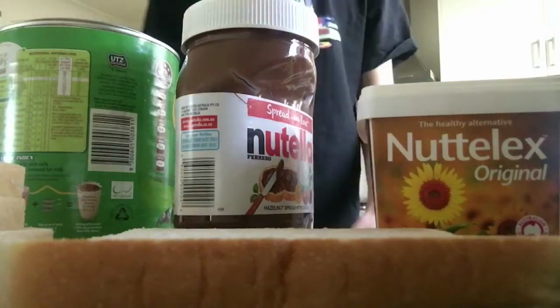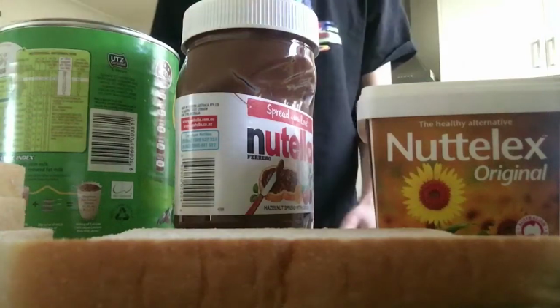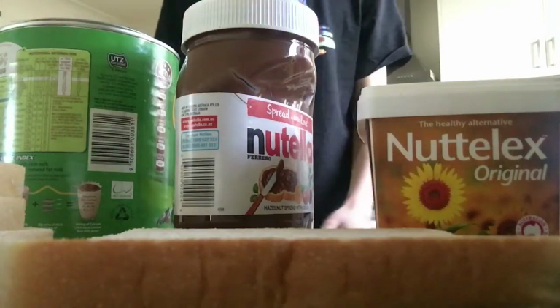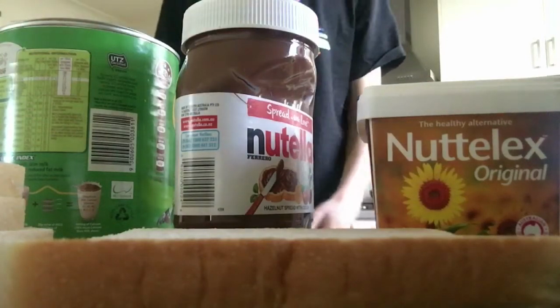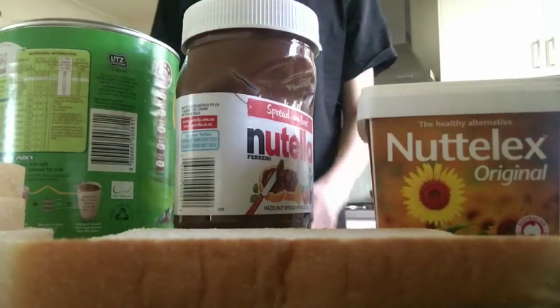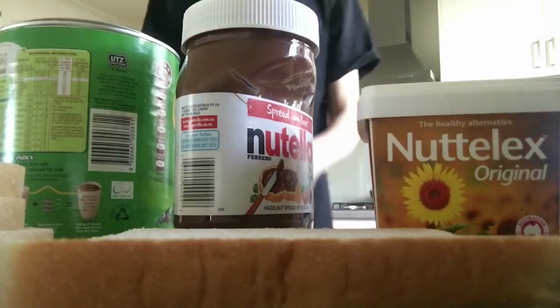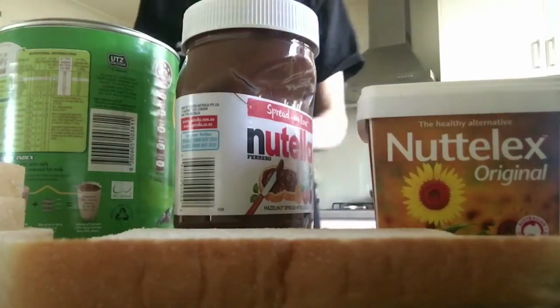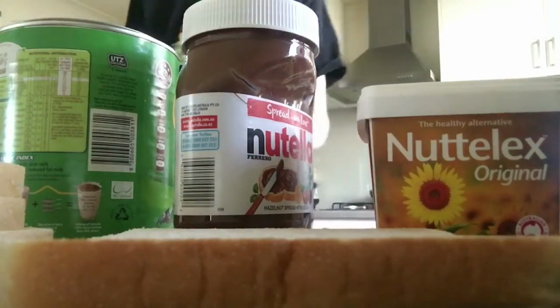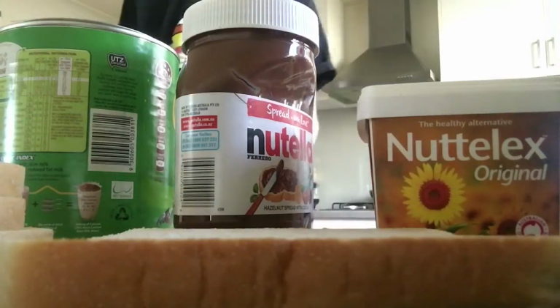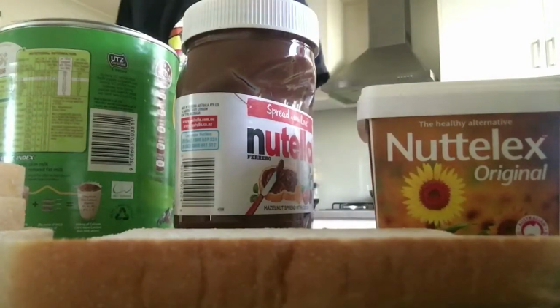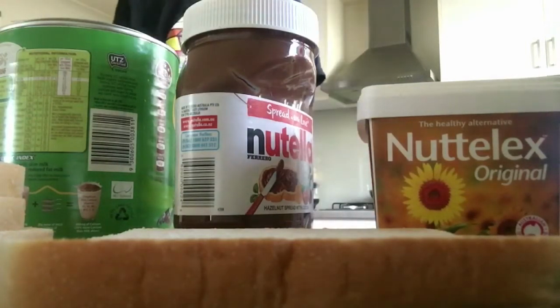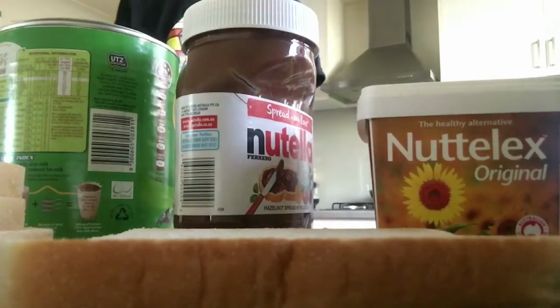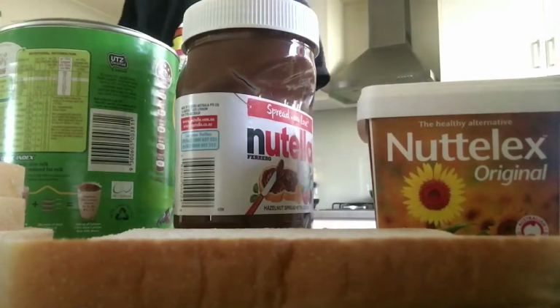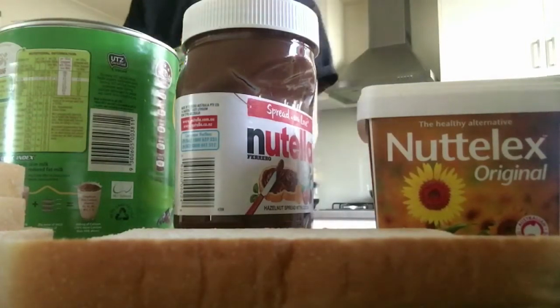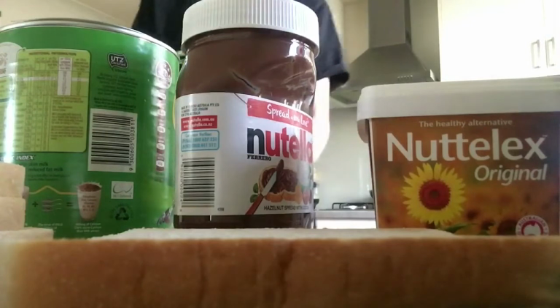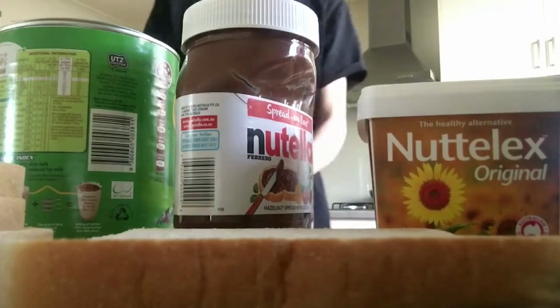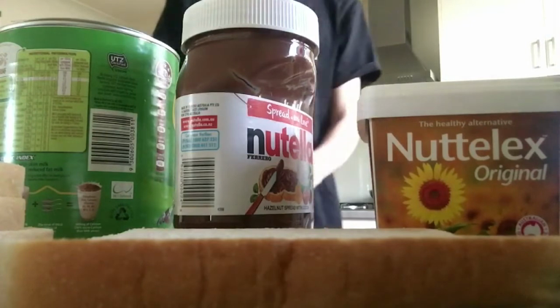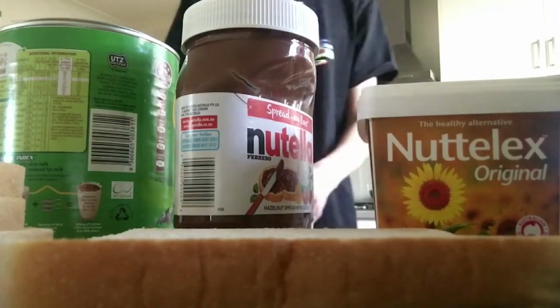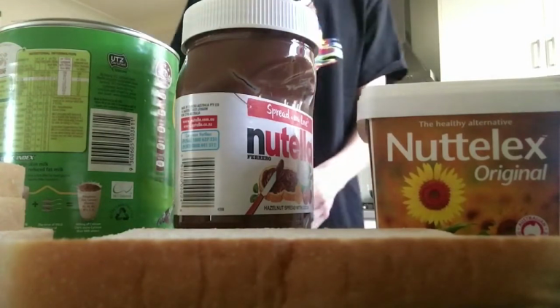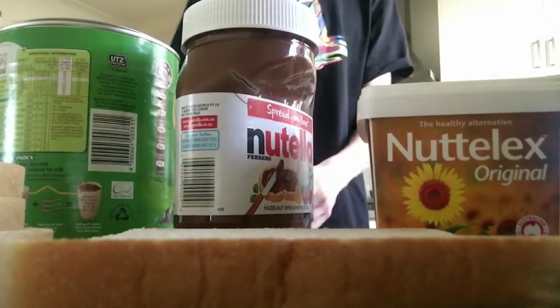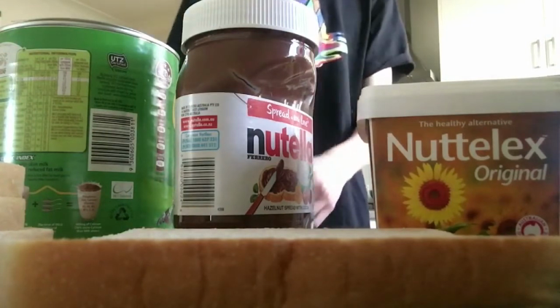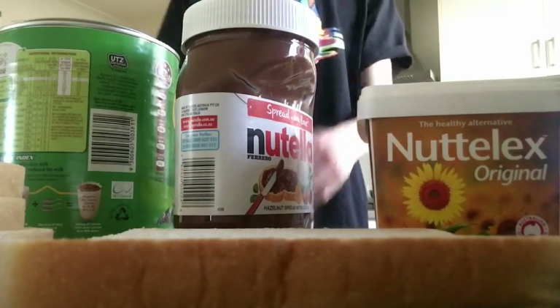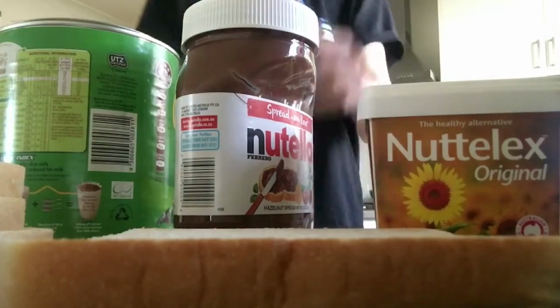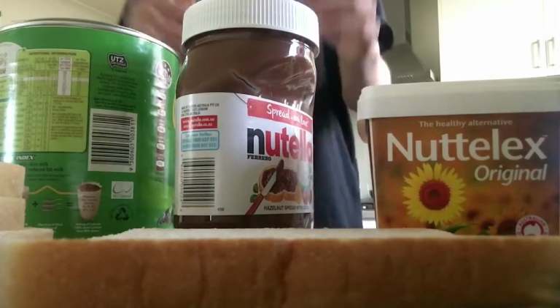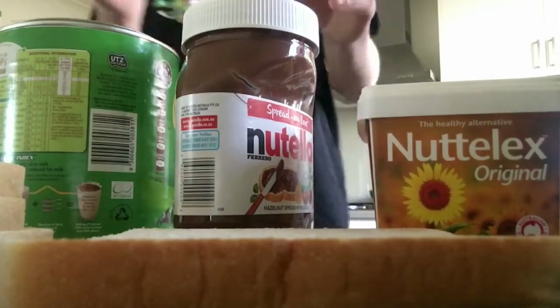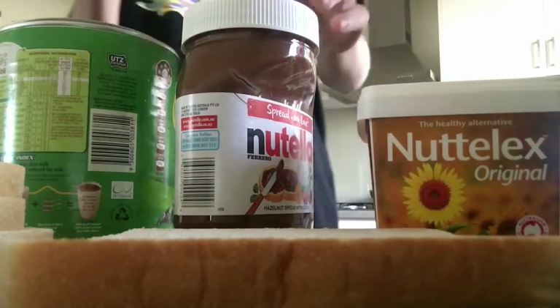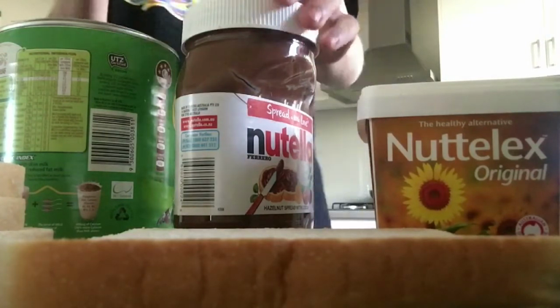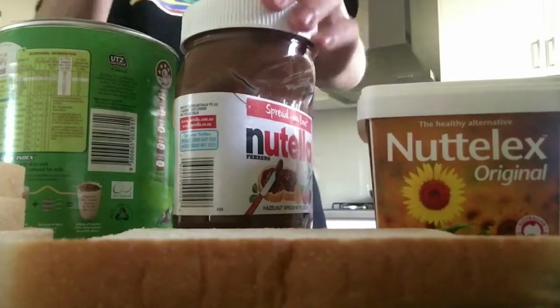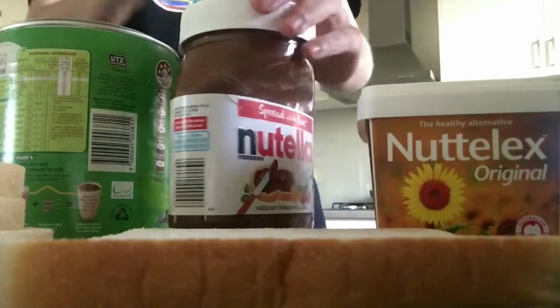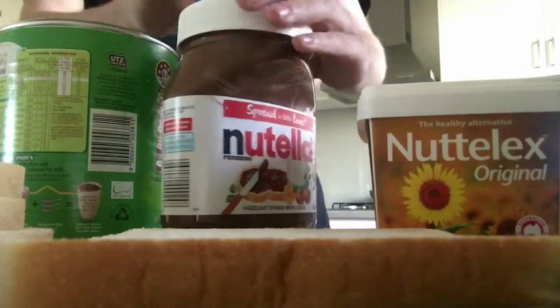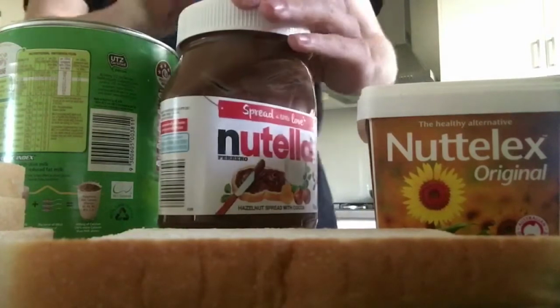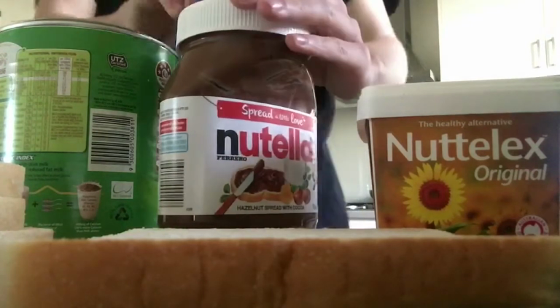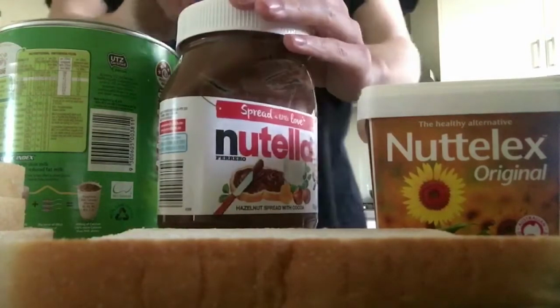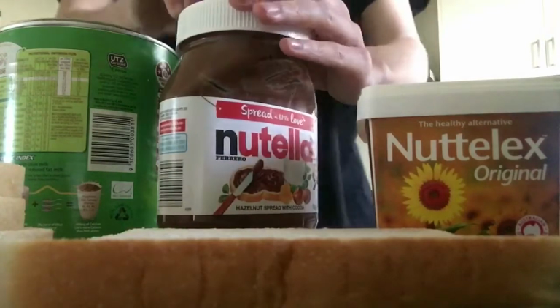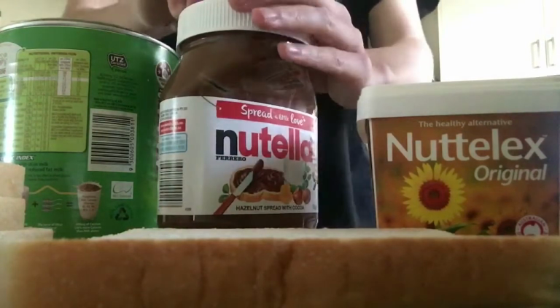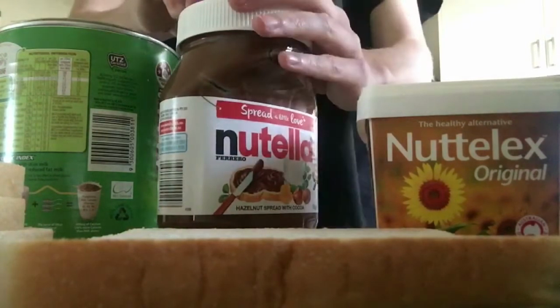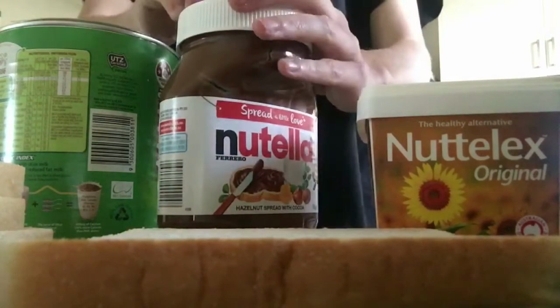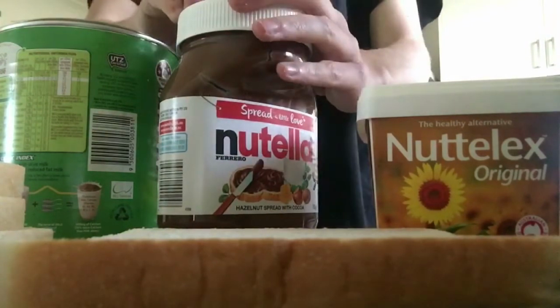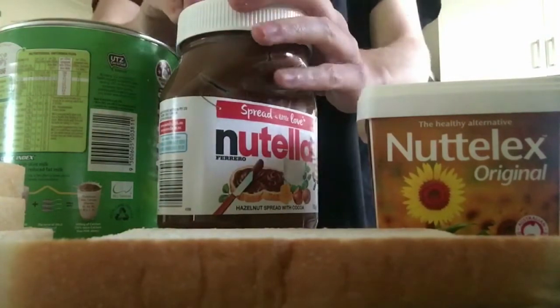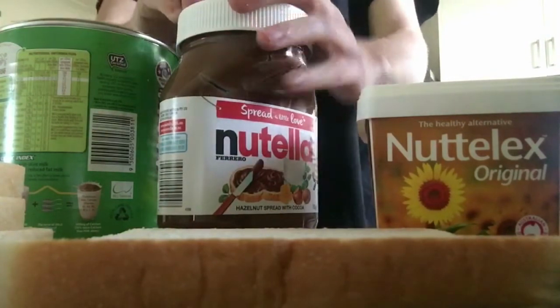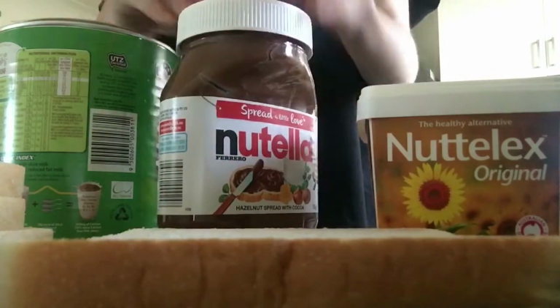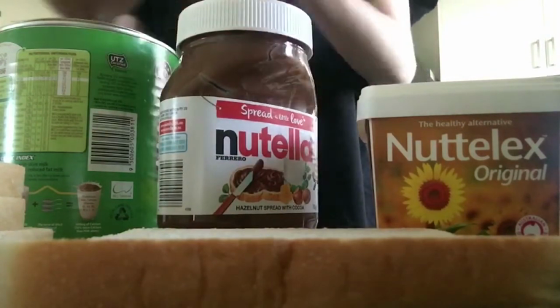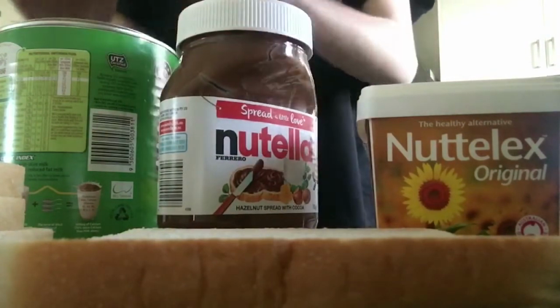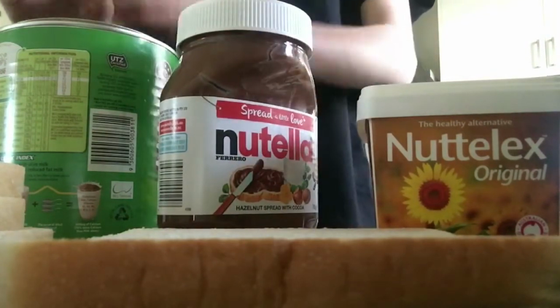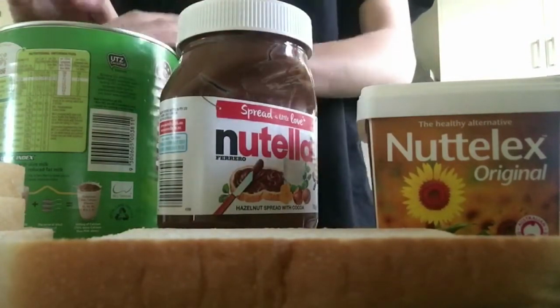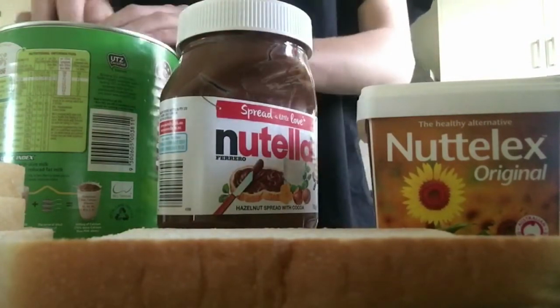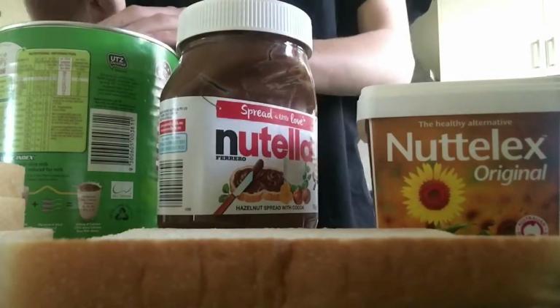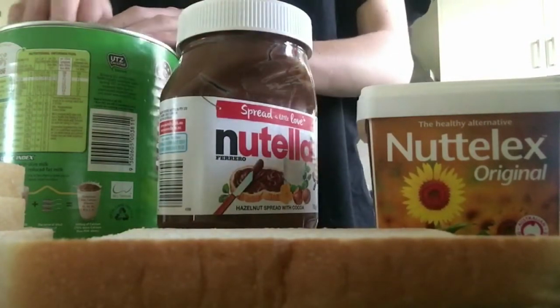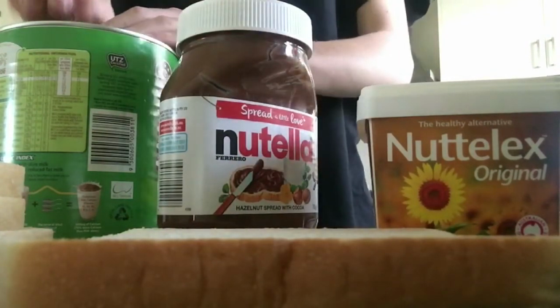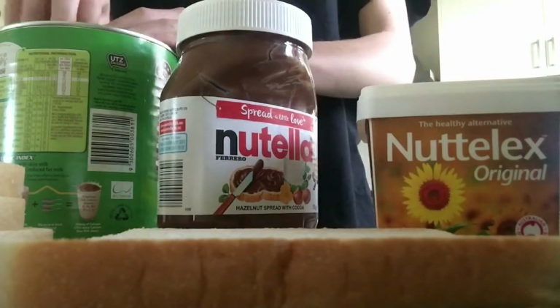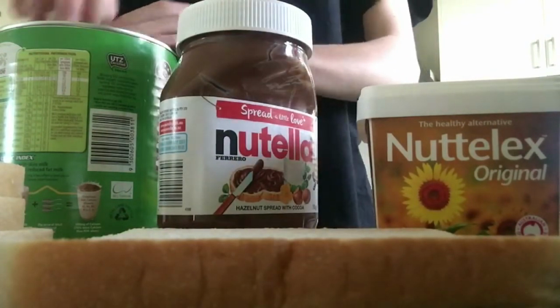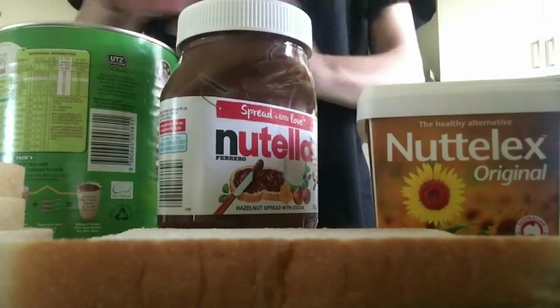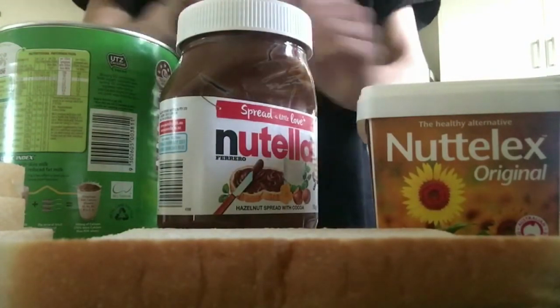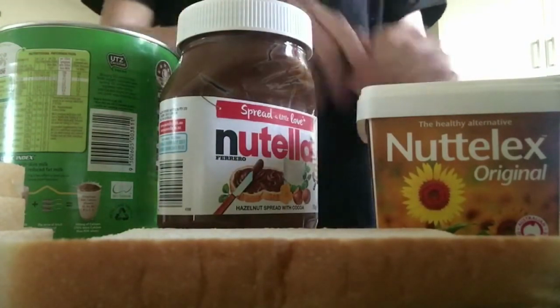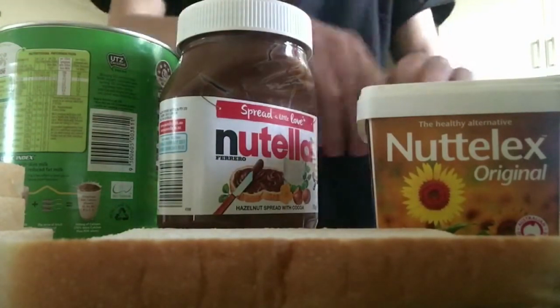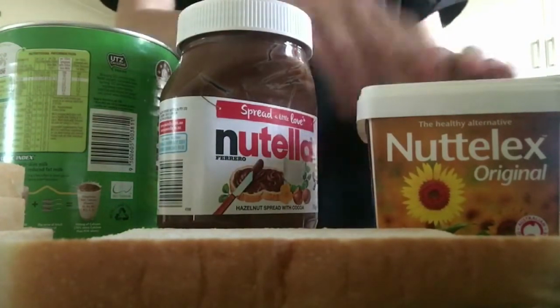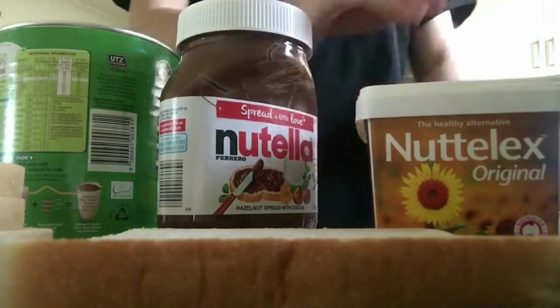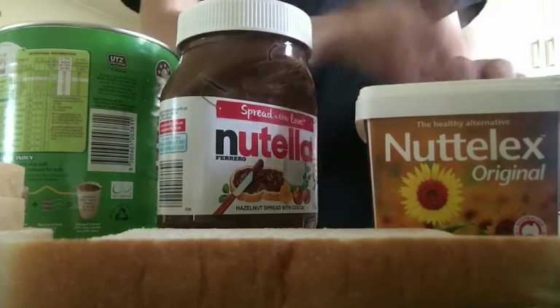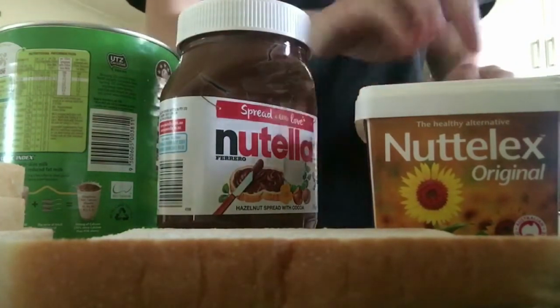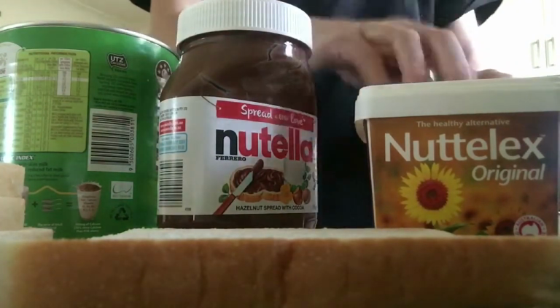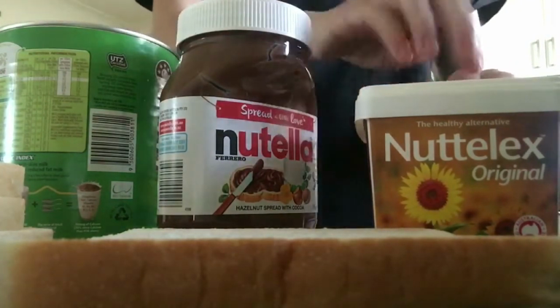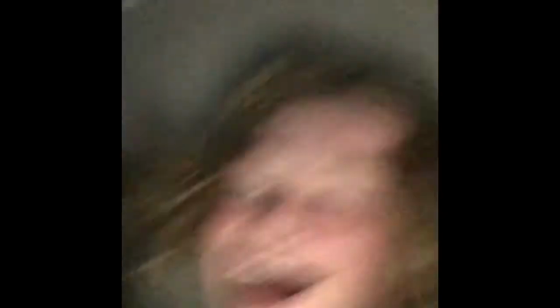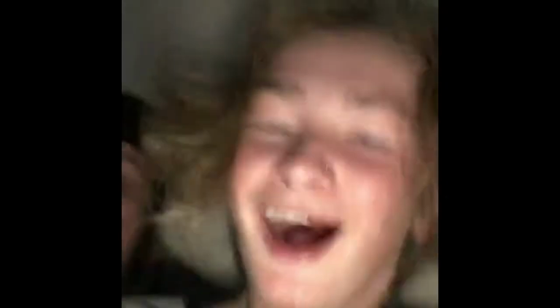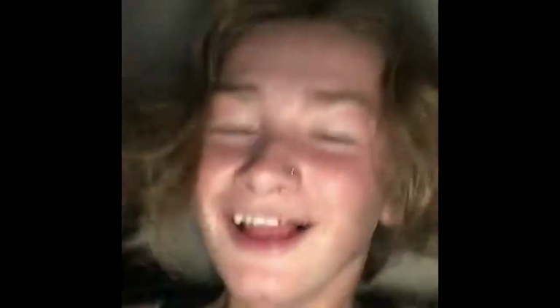Now, what you need is, you need the Nutella, the Milo, and the...